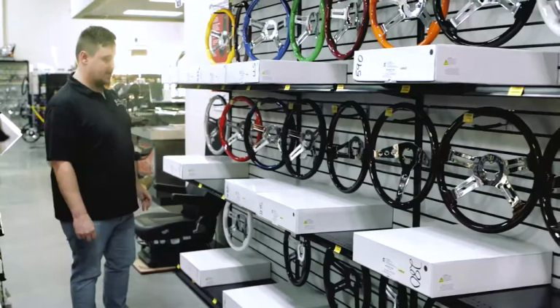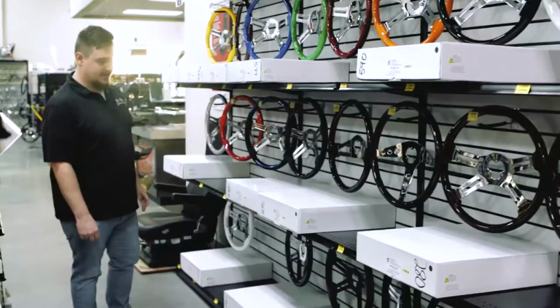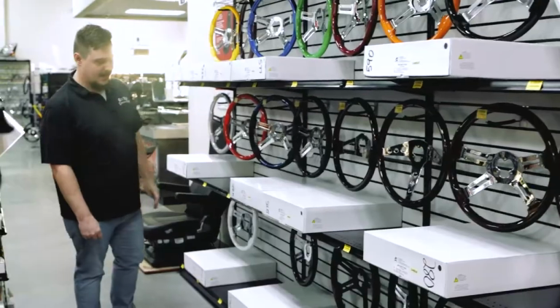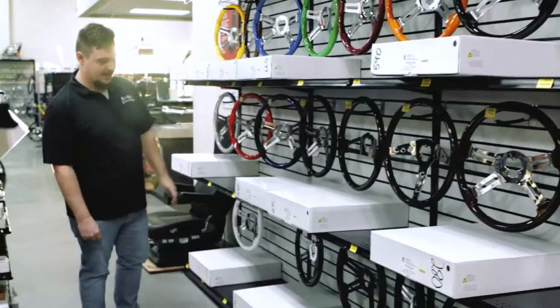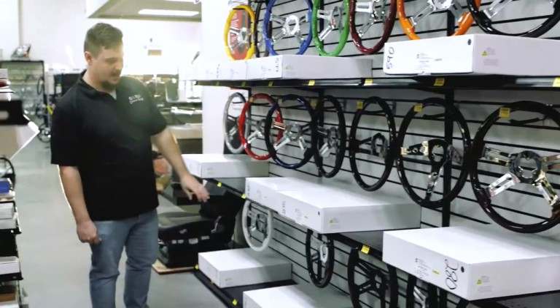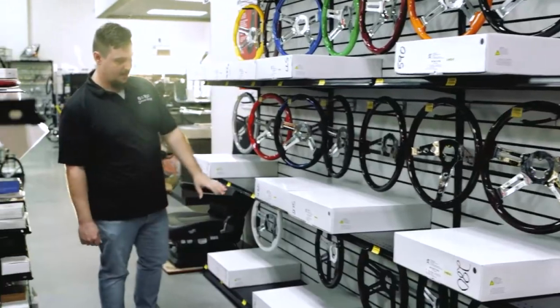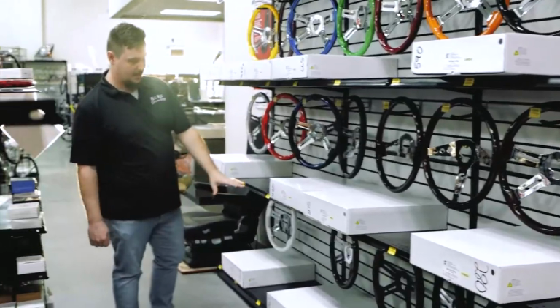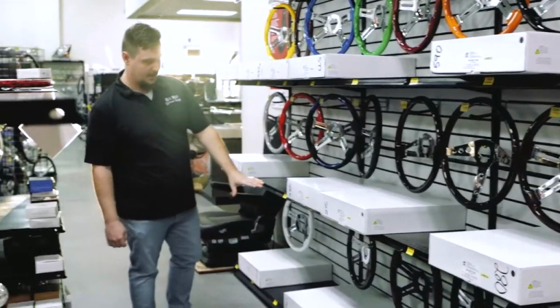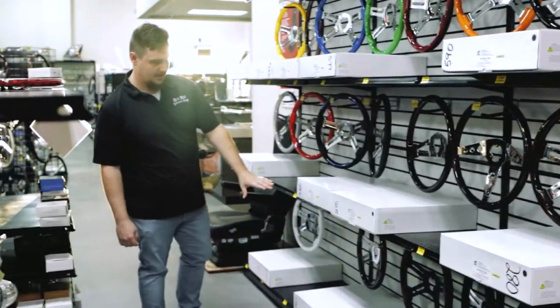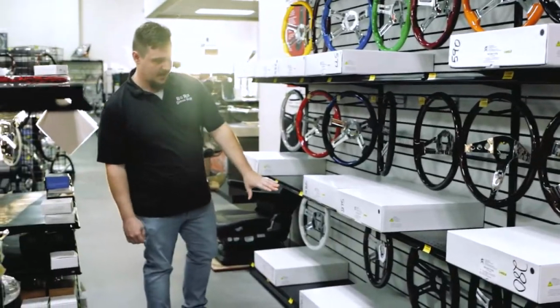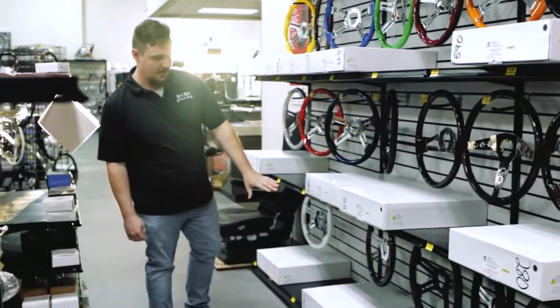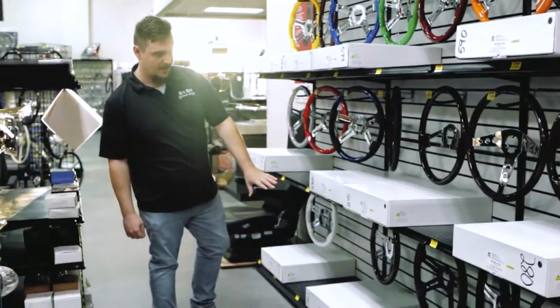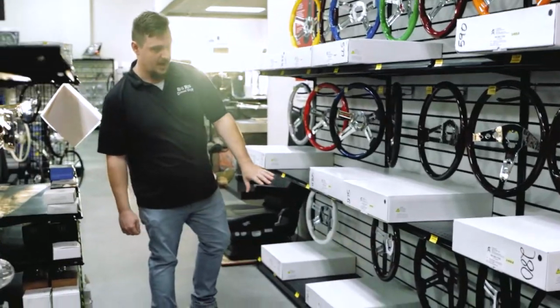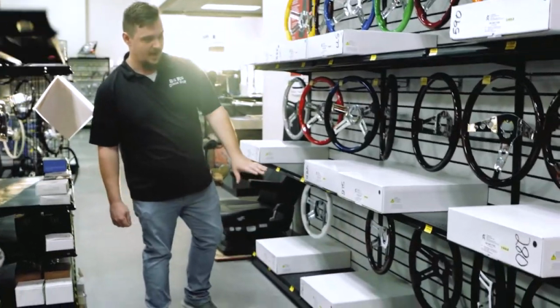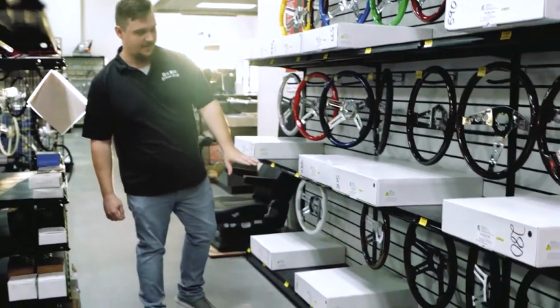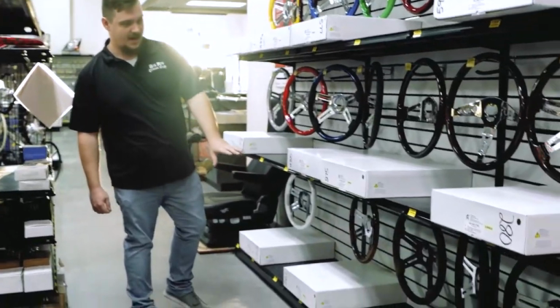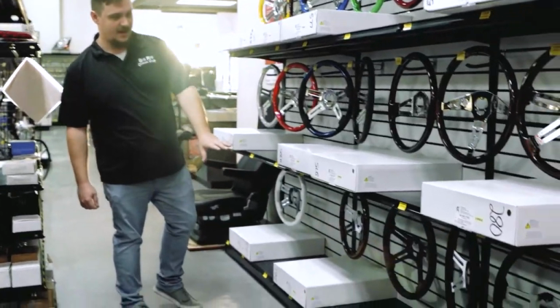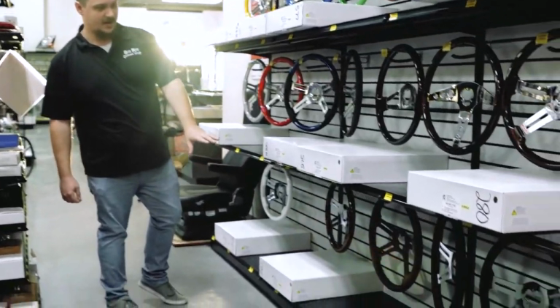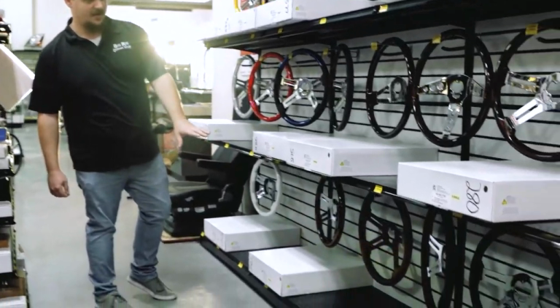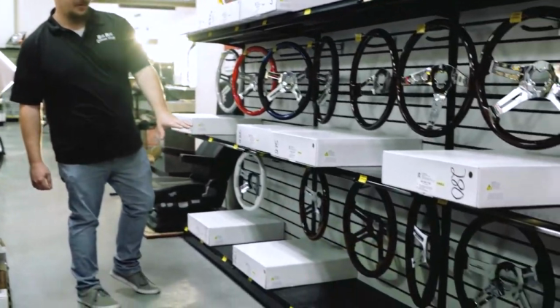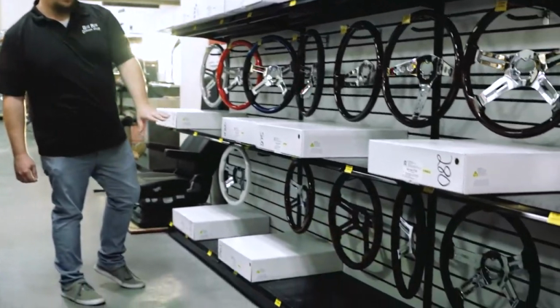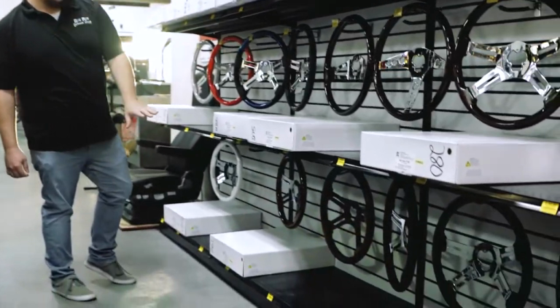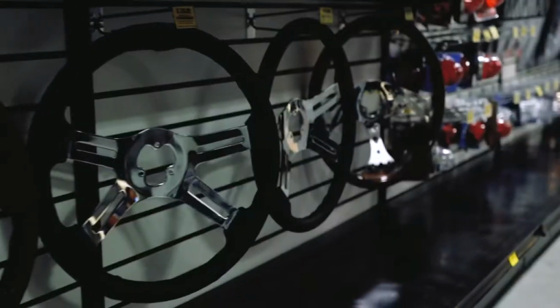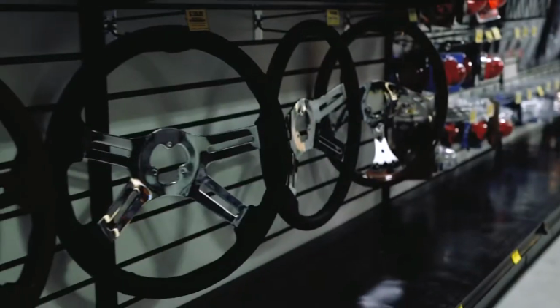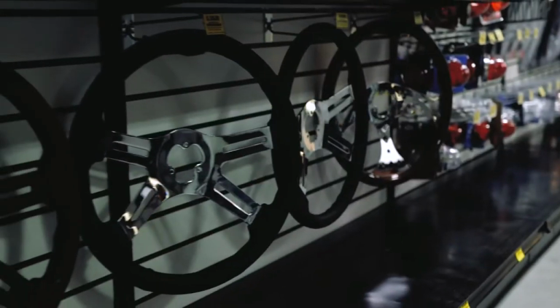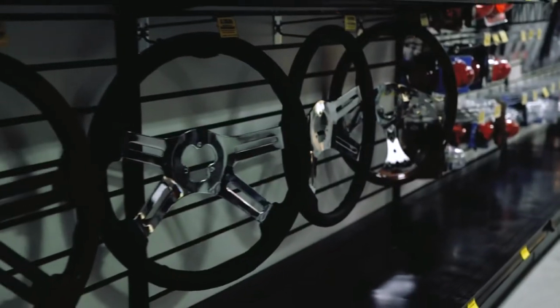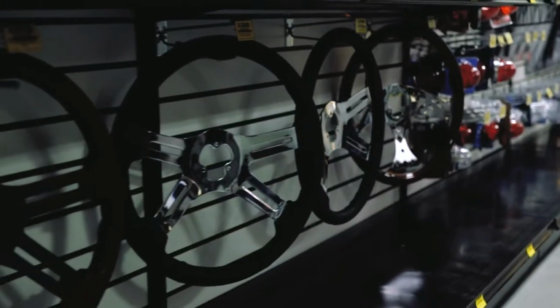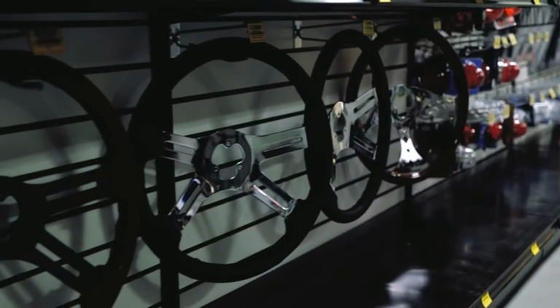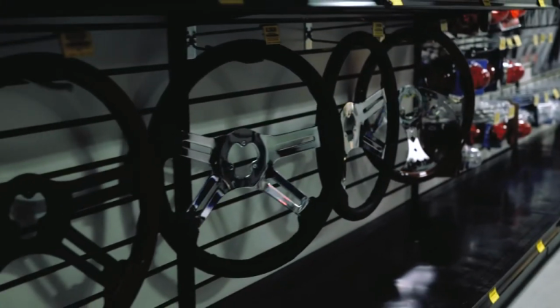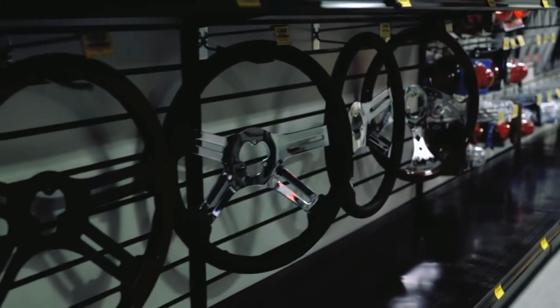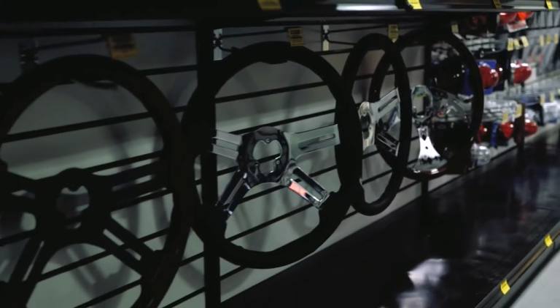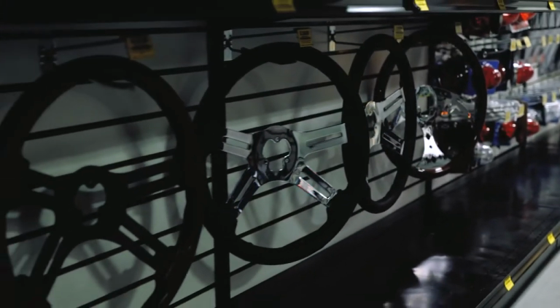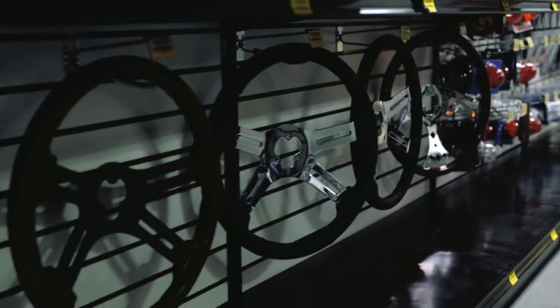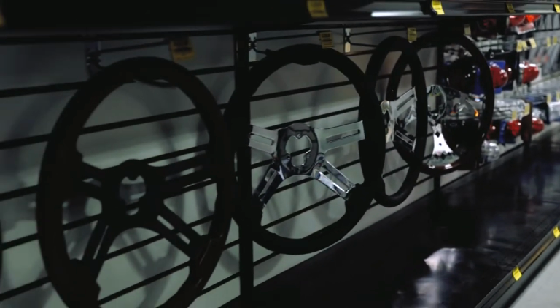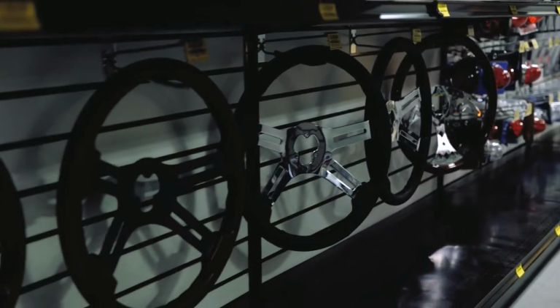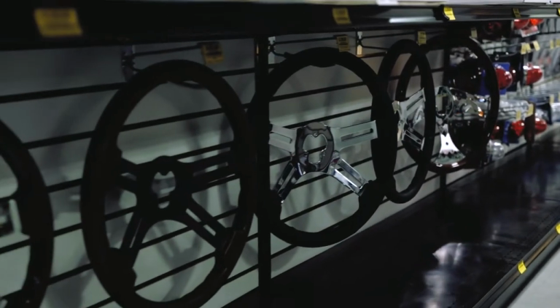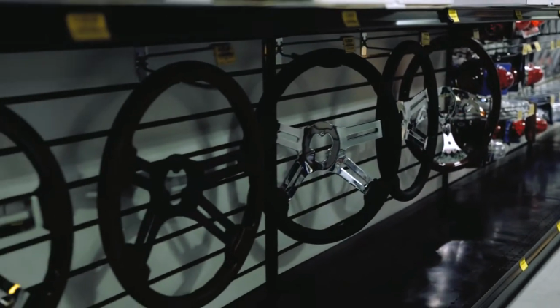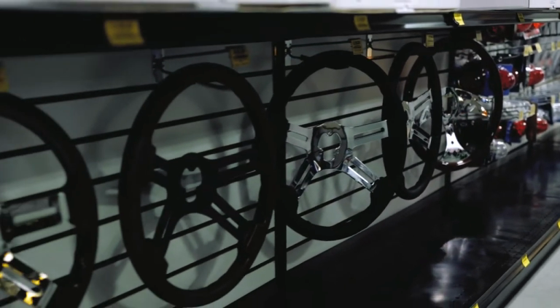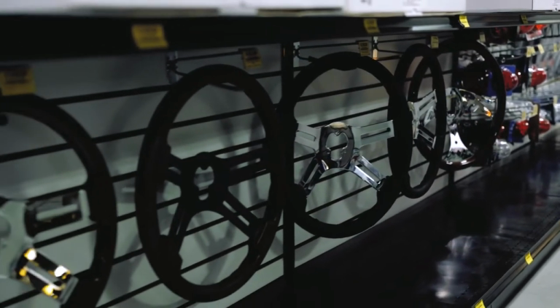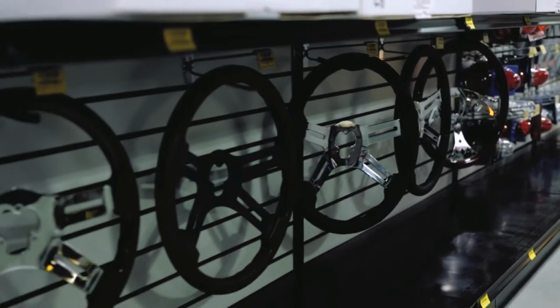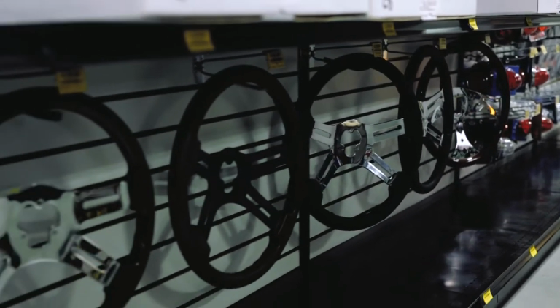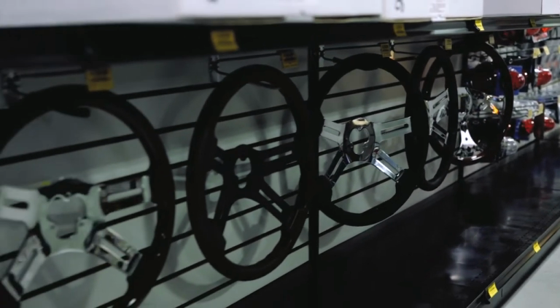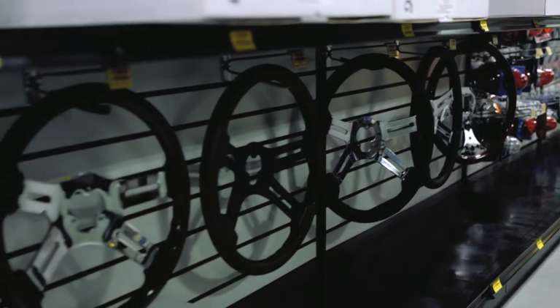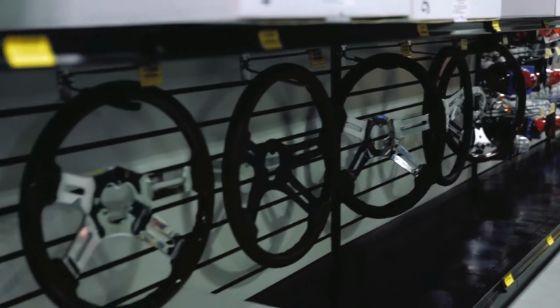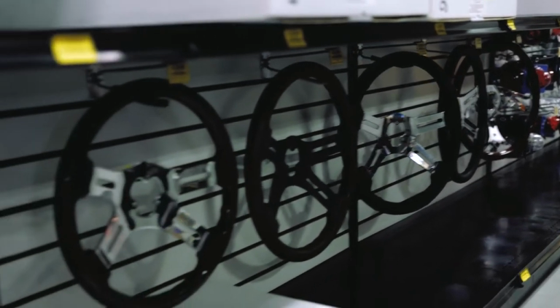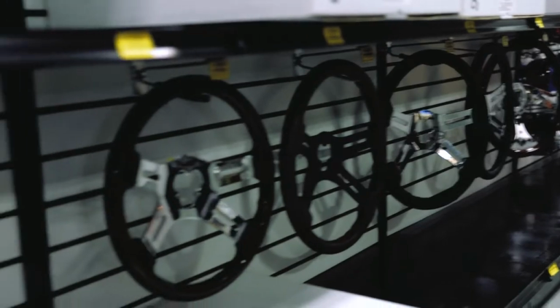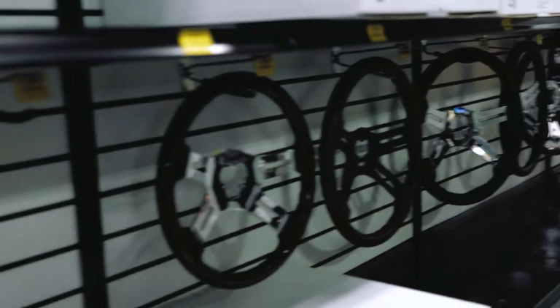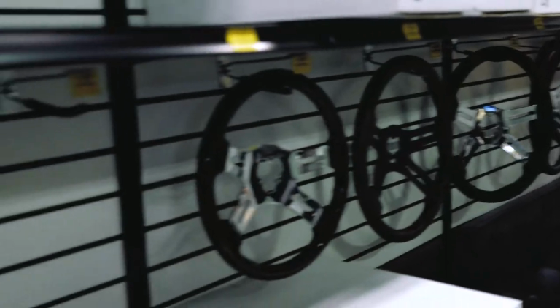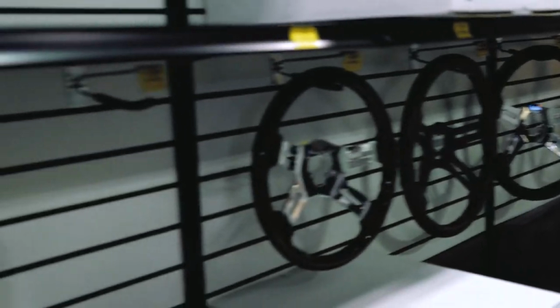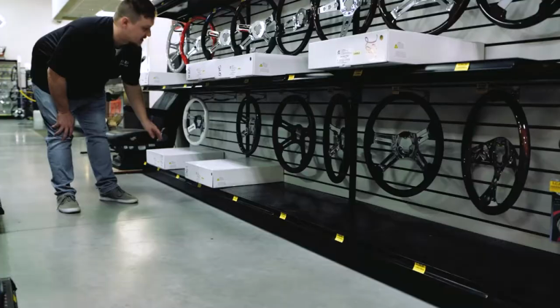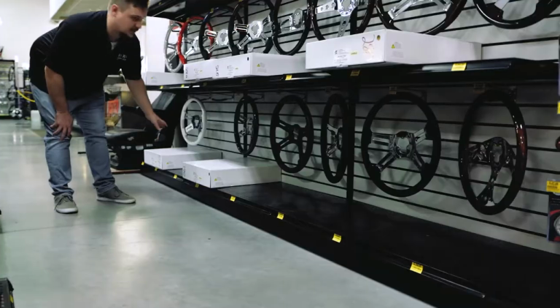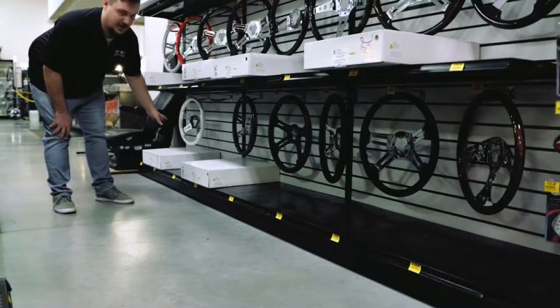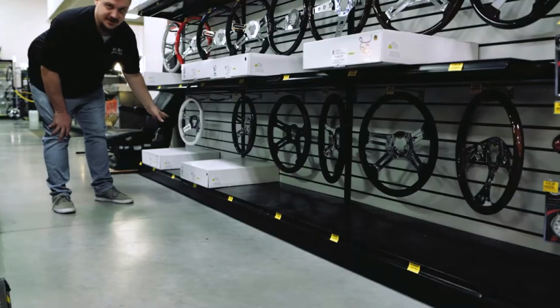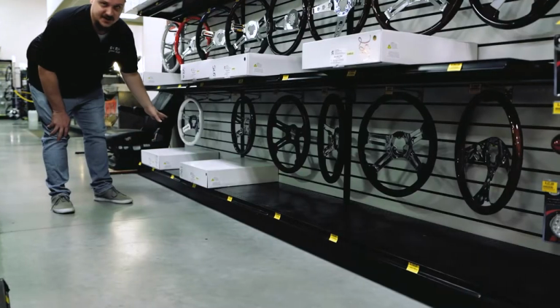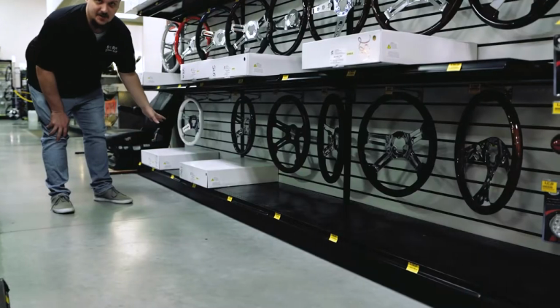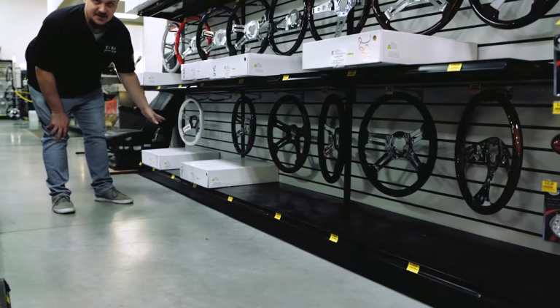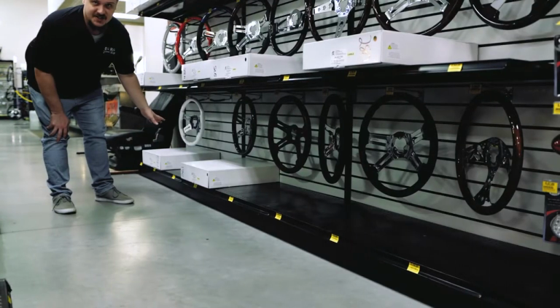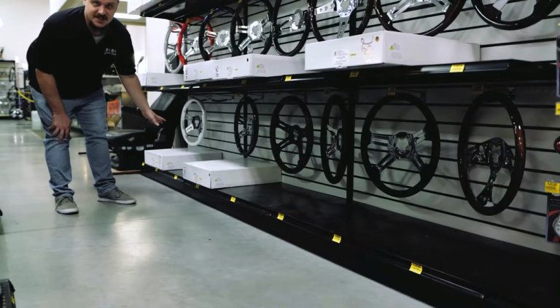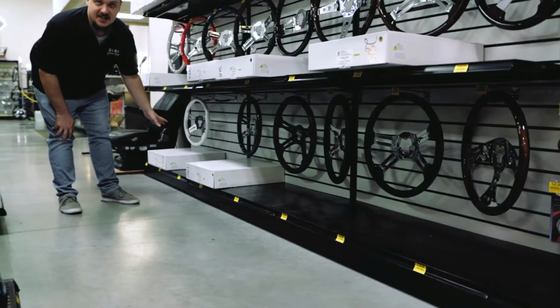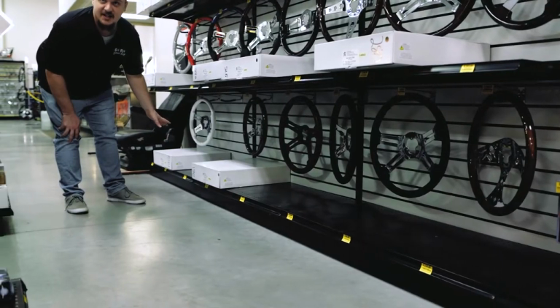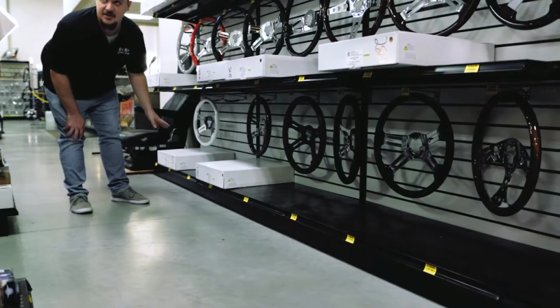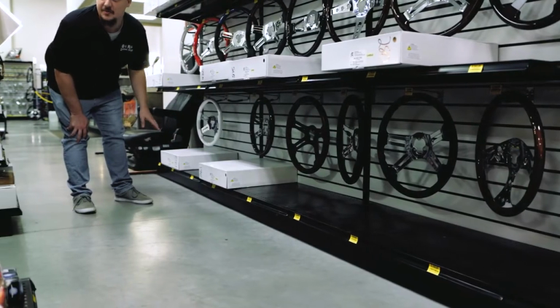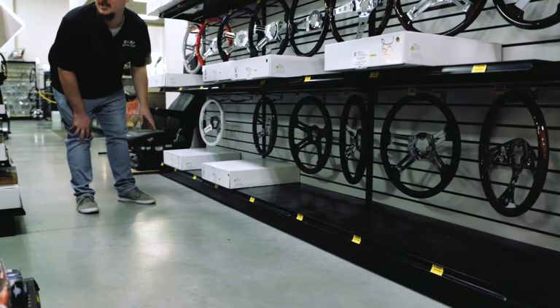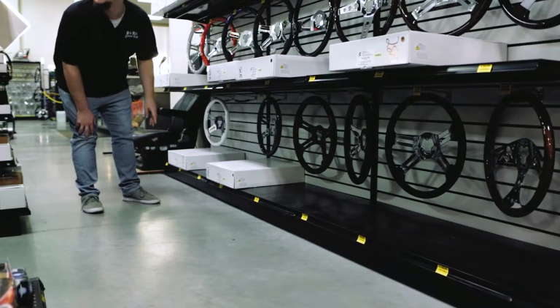And then down below here, we have a couple different options — more unique spoke styles, as well as our 16-inch wheels.